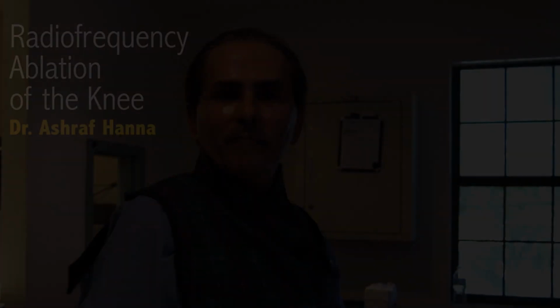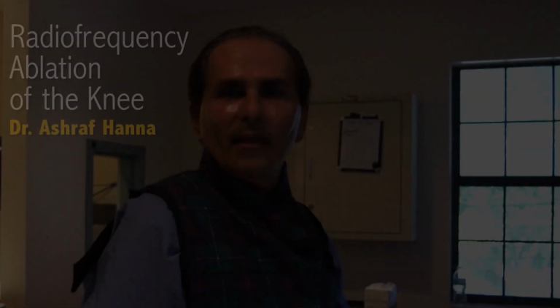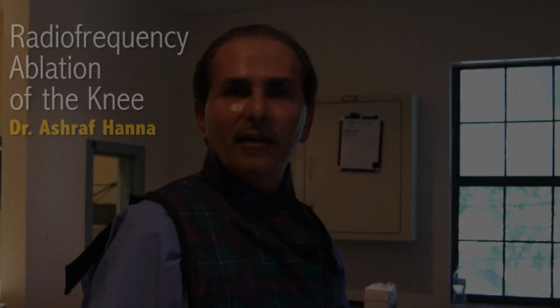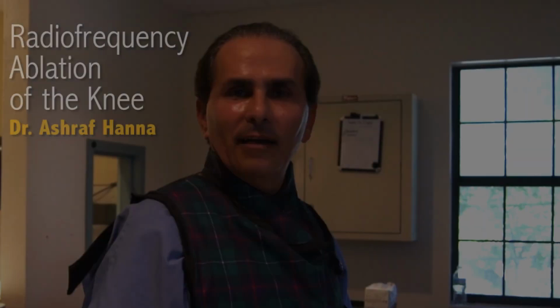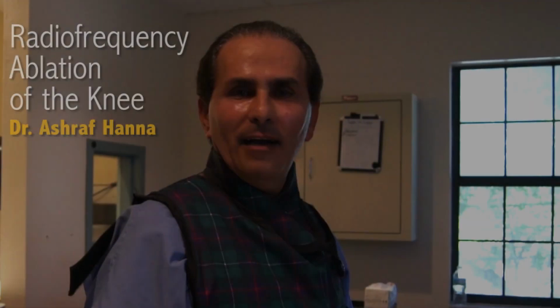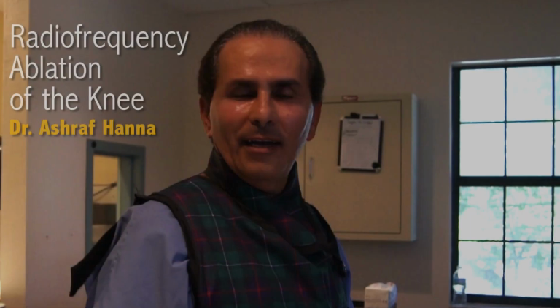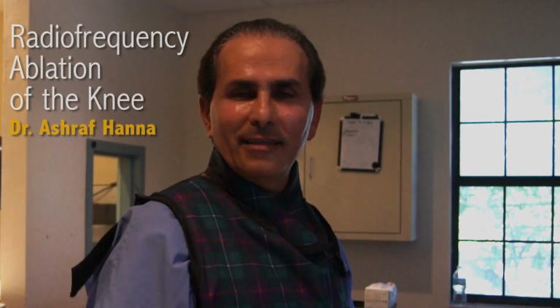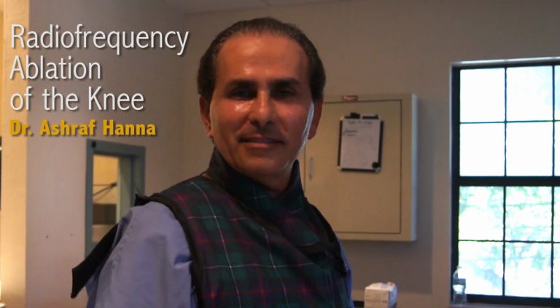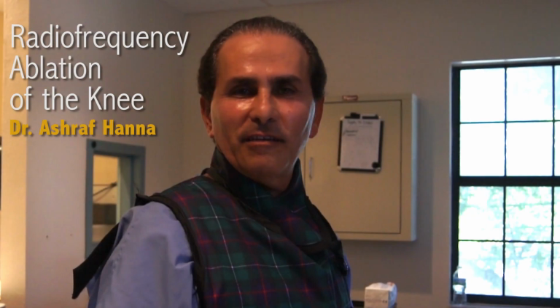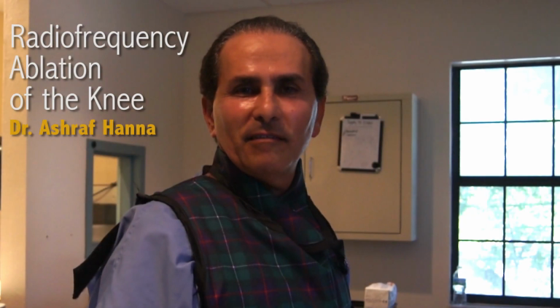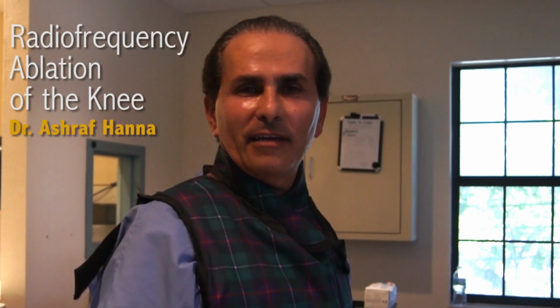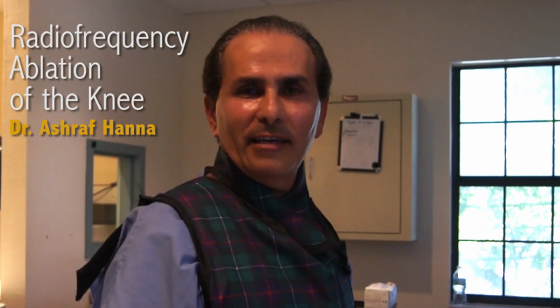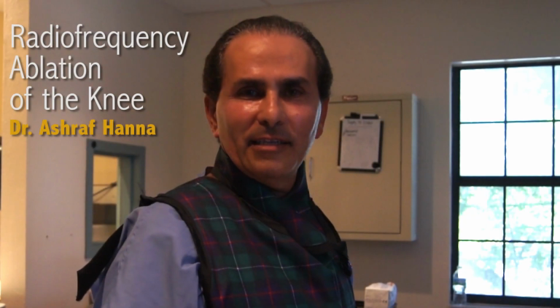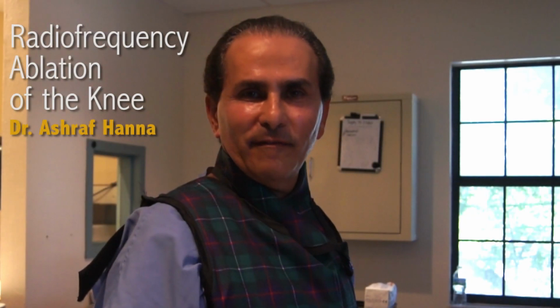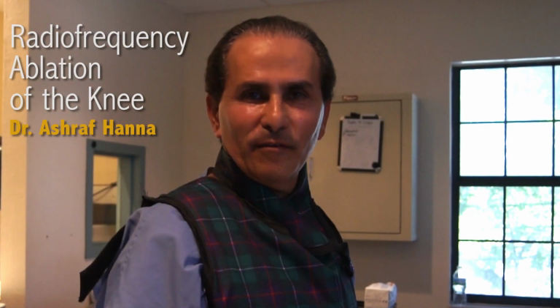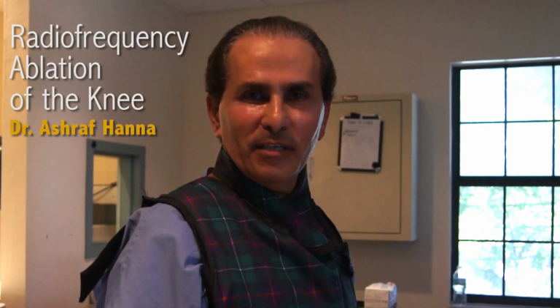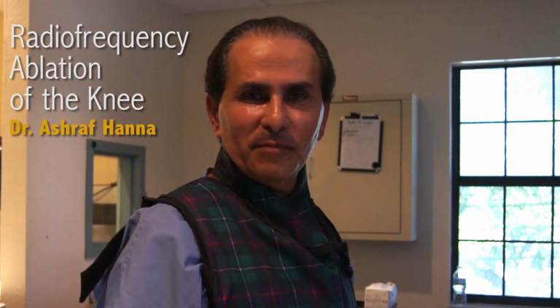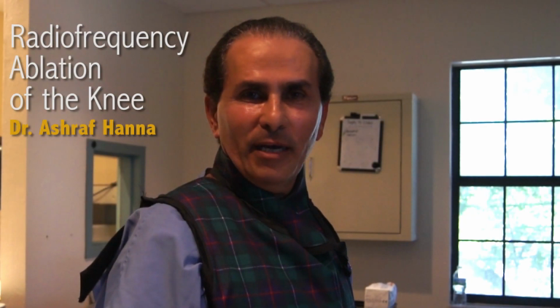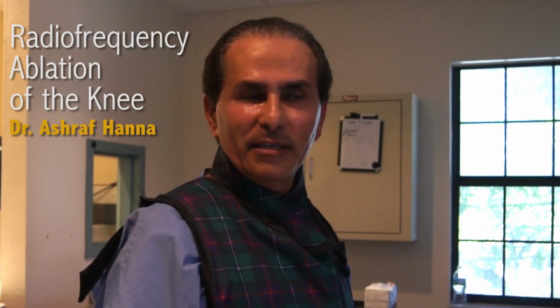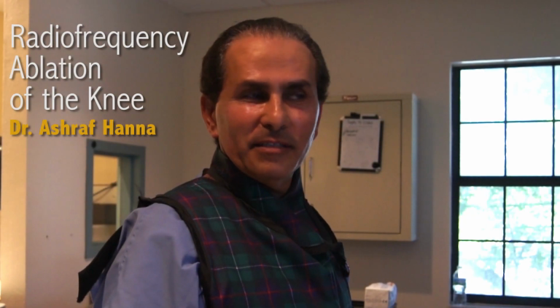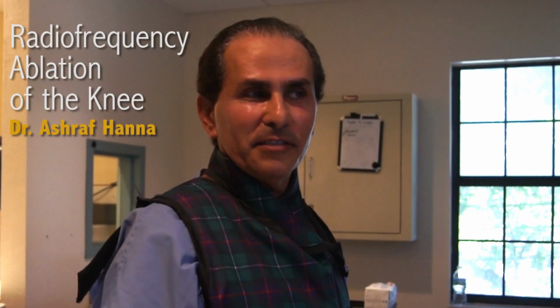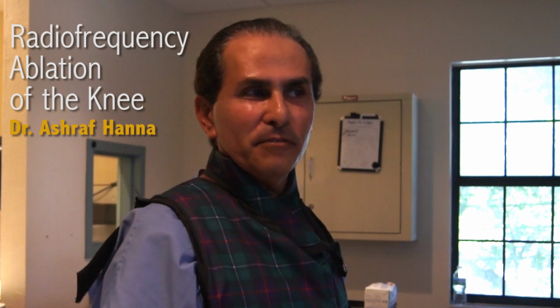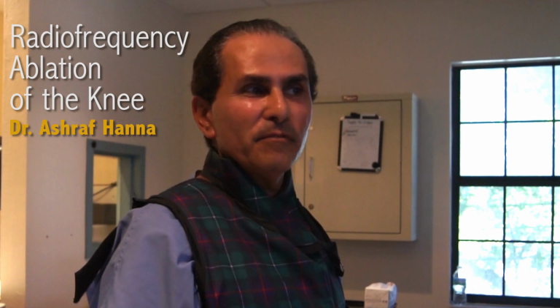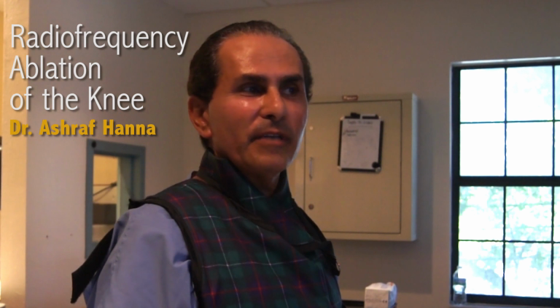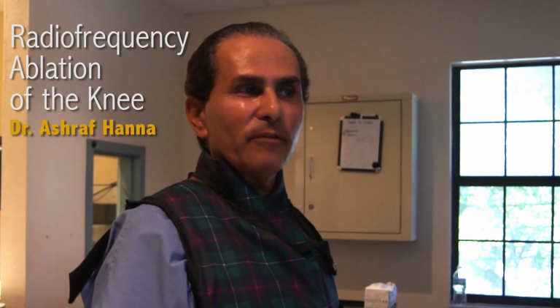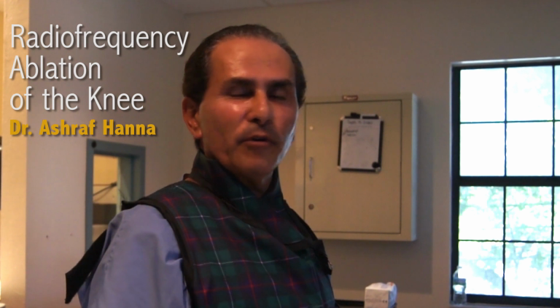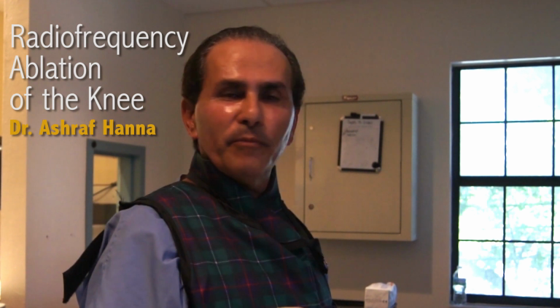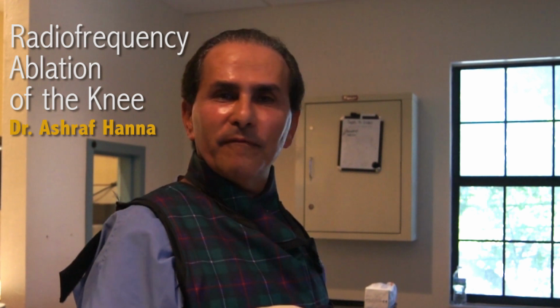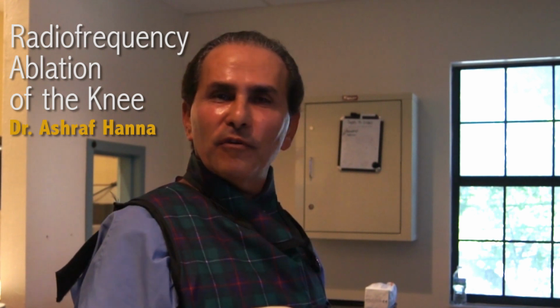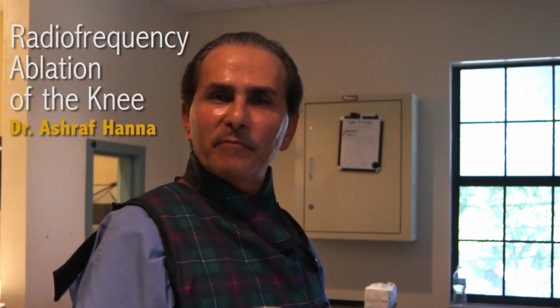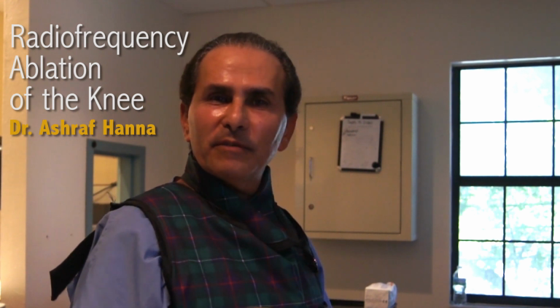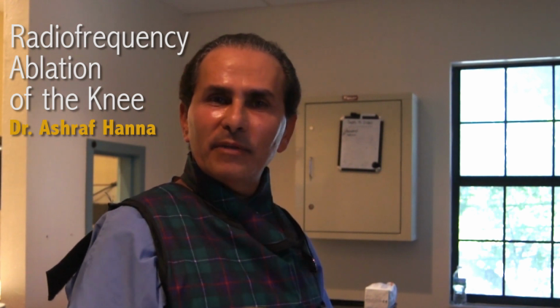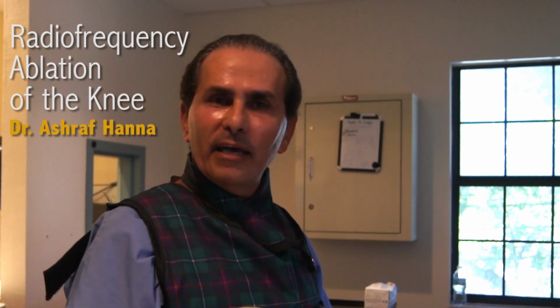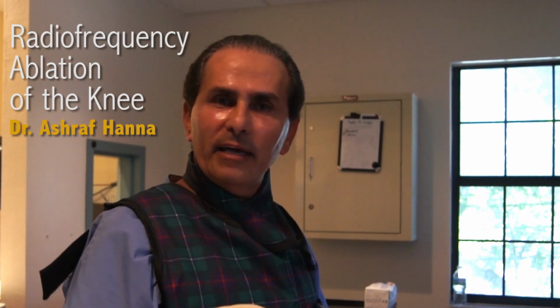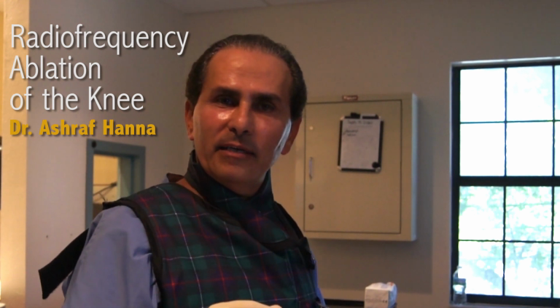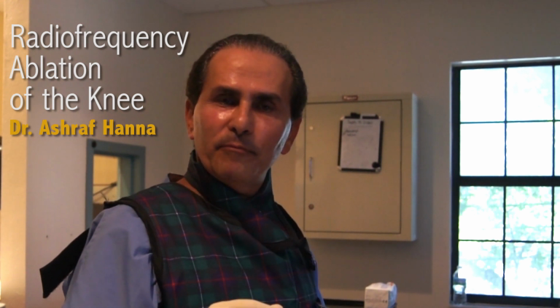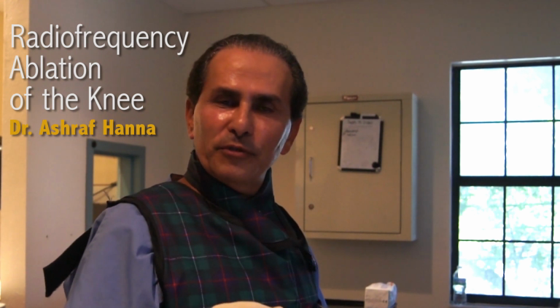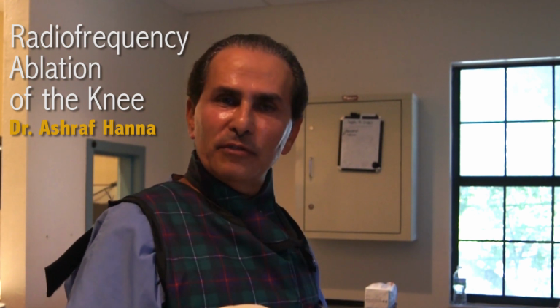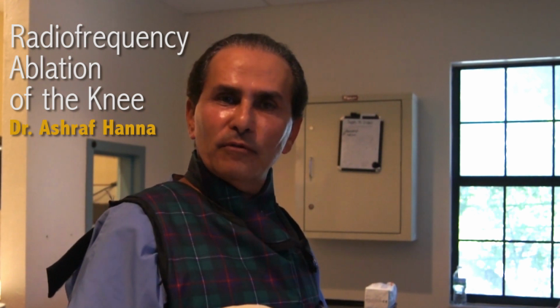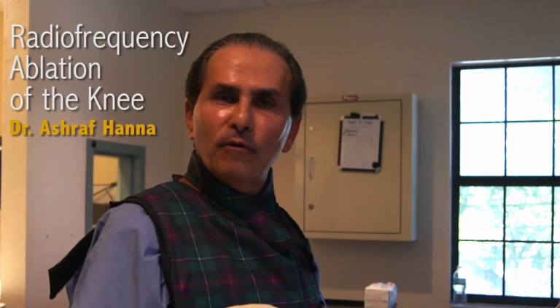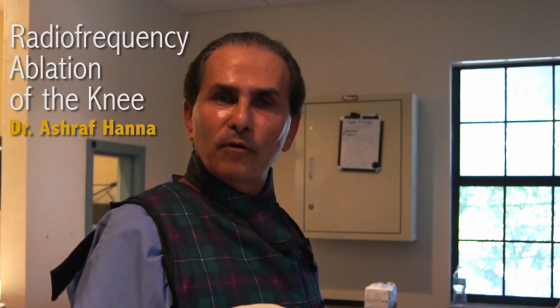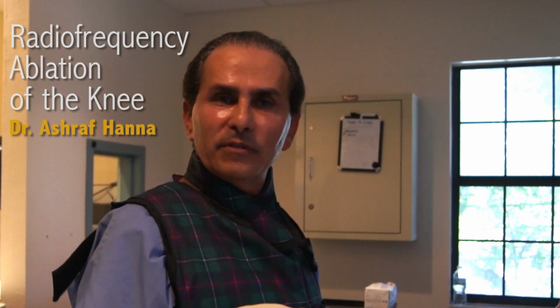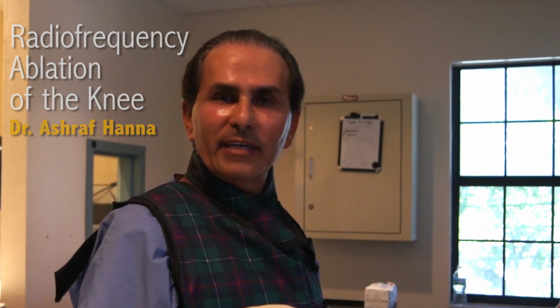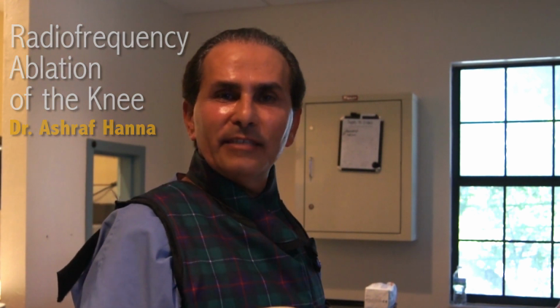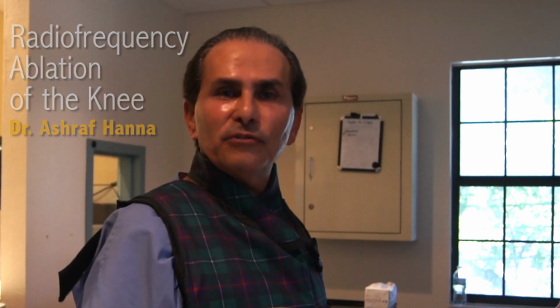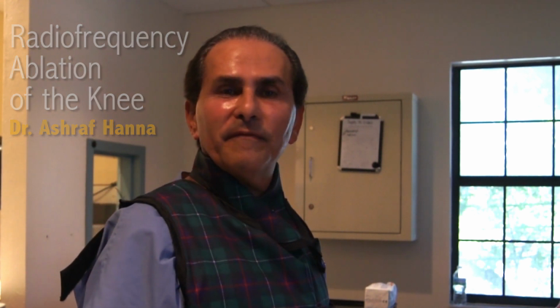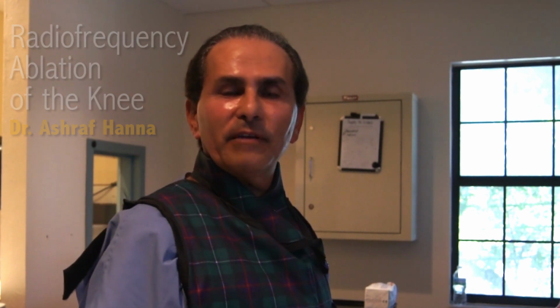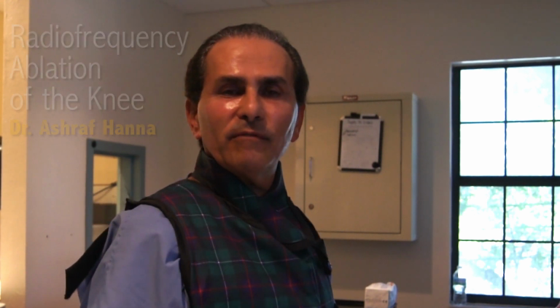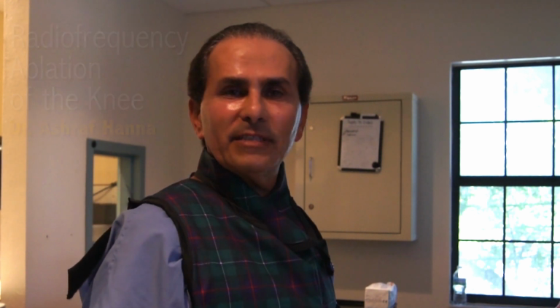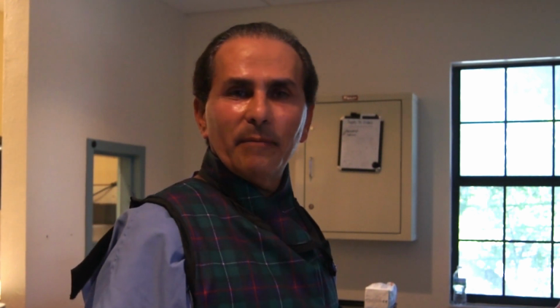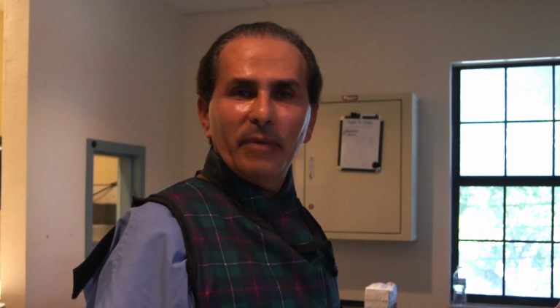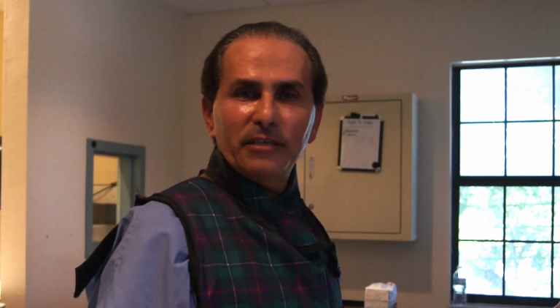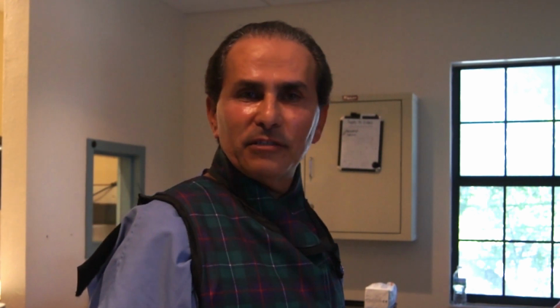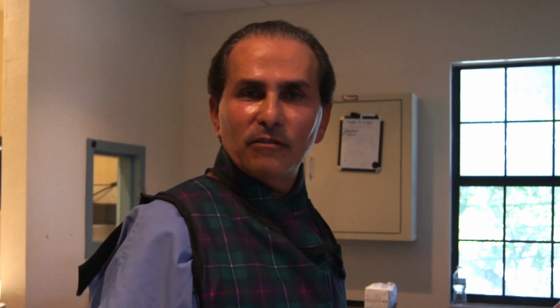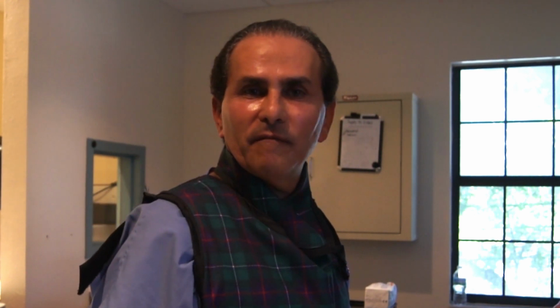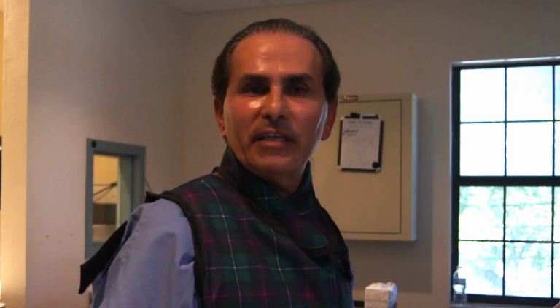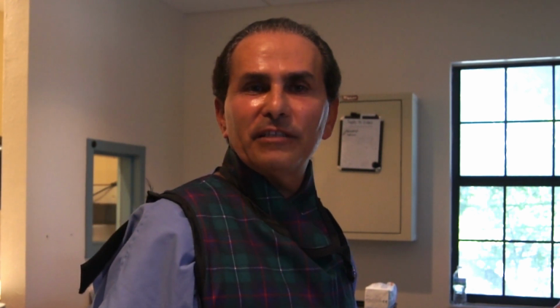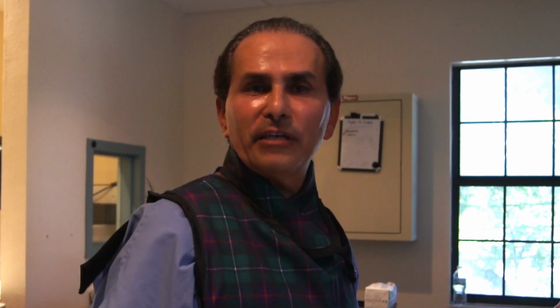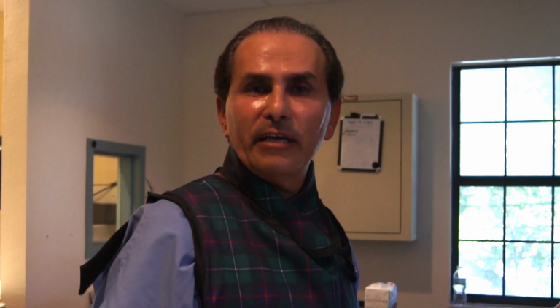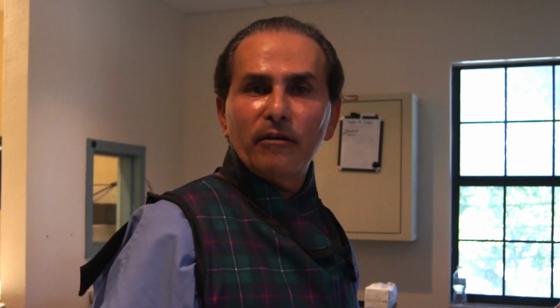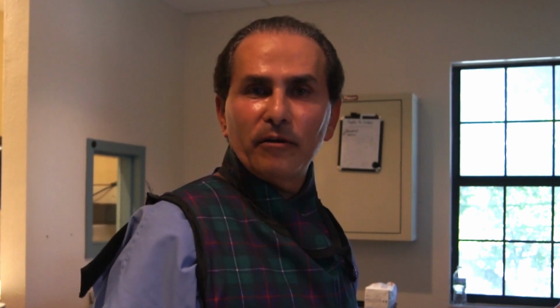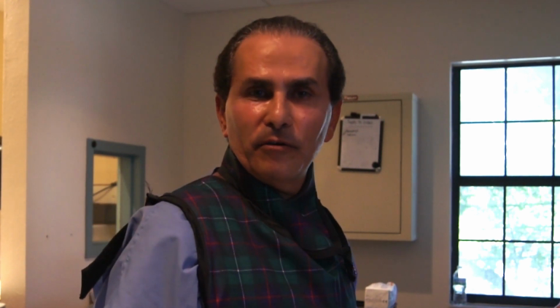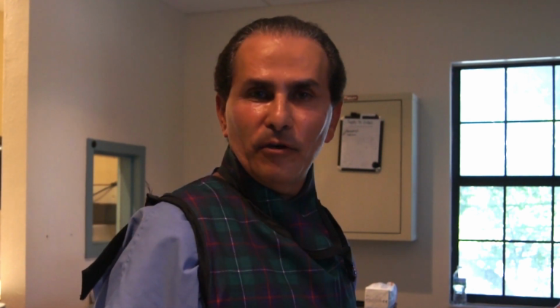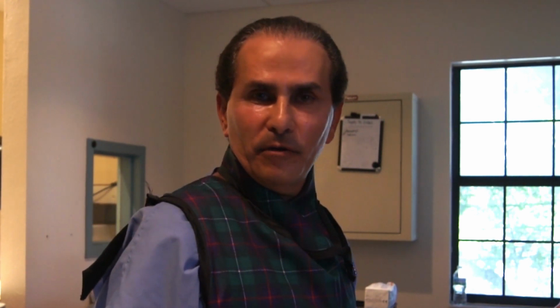Hi, this is Dr. Hanad for the Spine Institute and we're performing today a procedure called radiofrequency ablation of the genicular nerve.